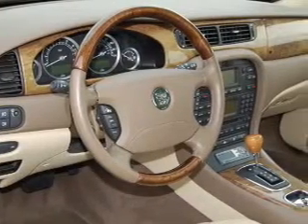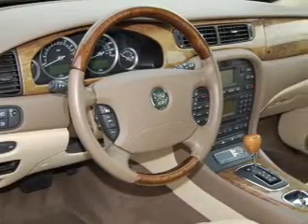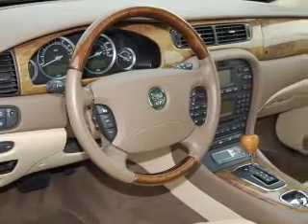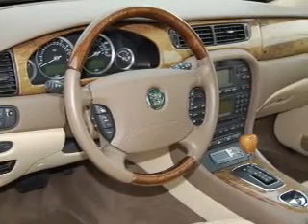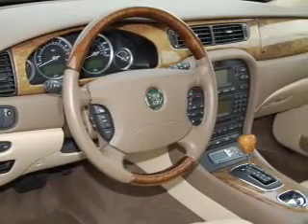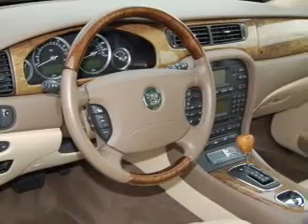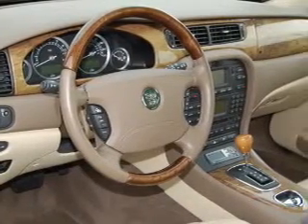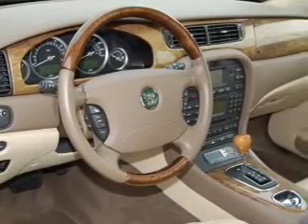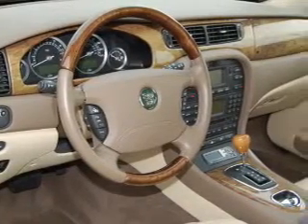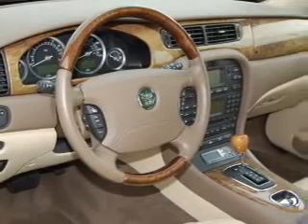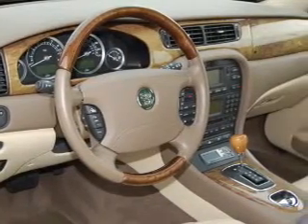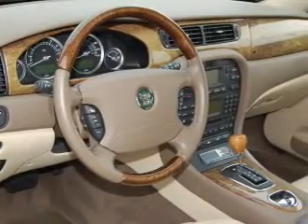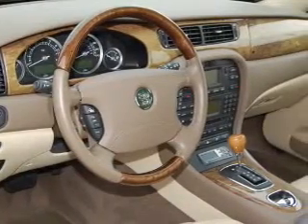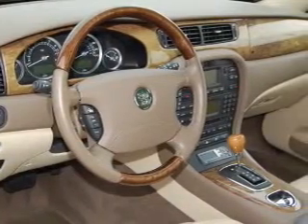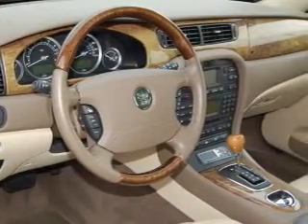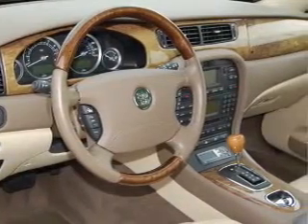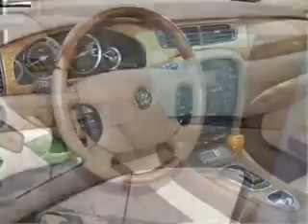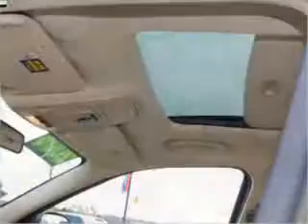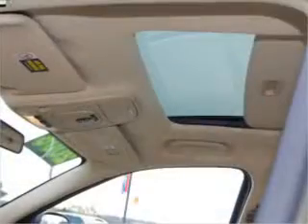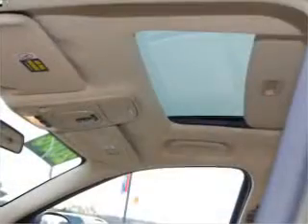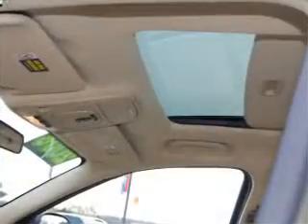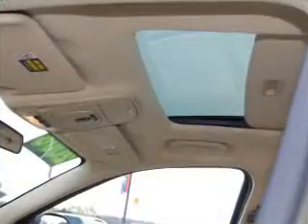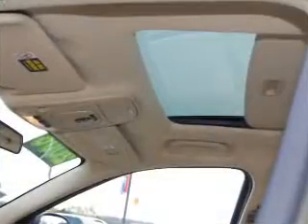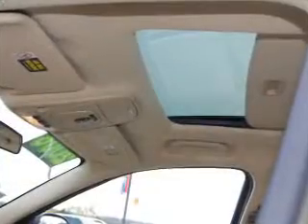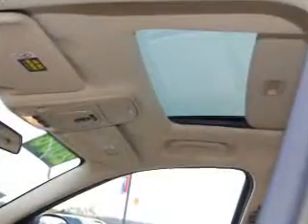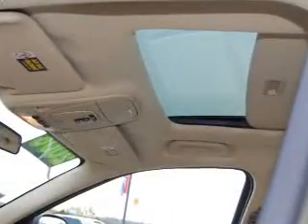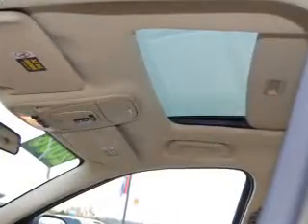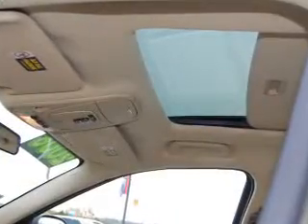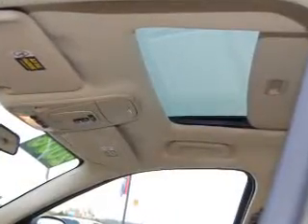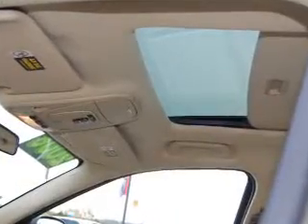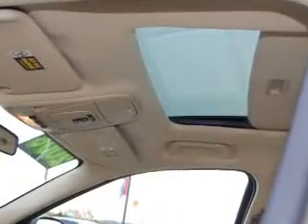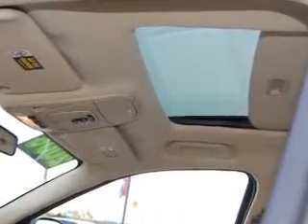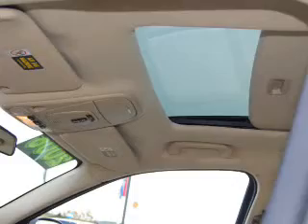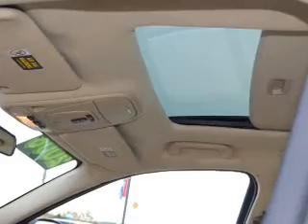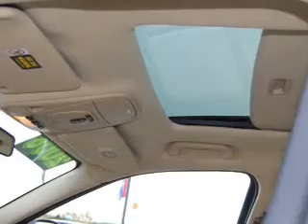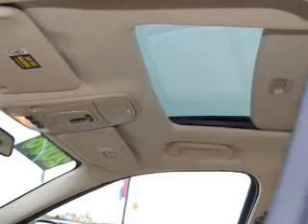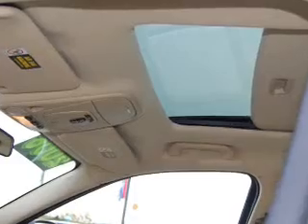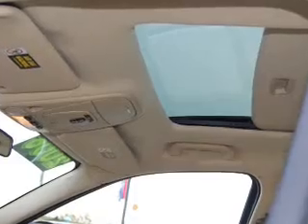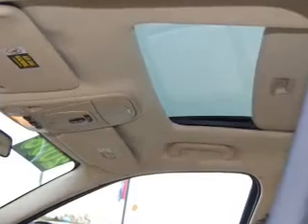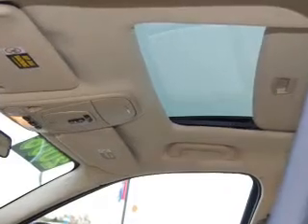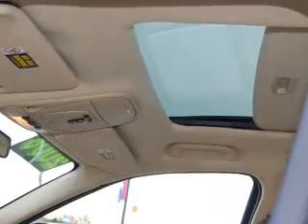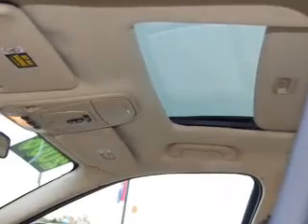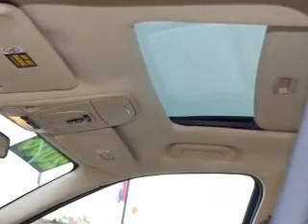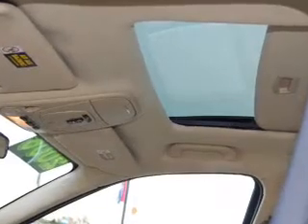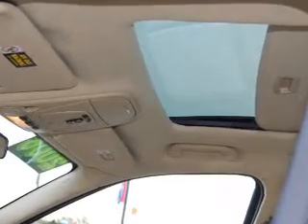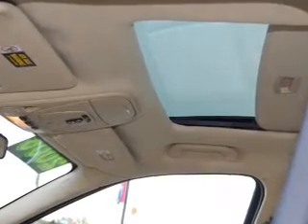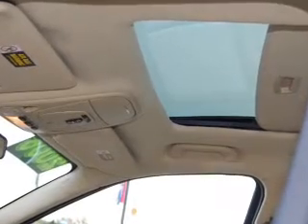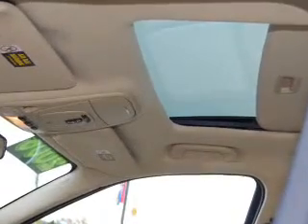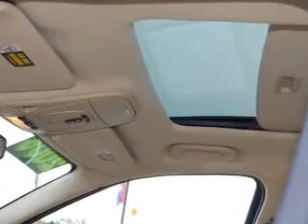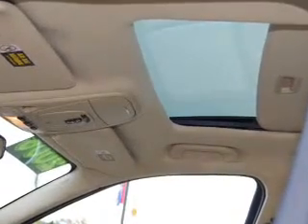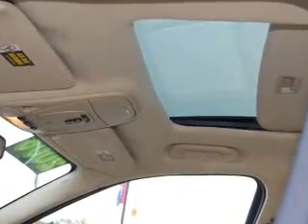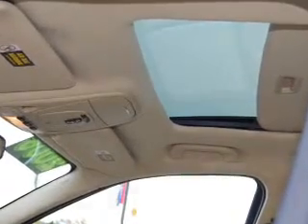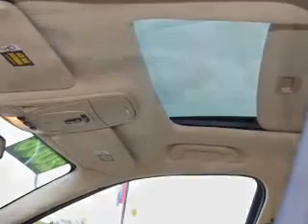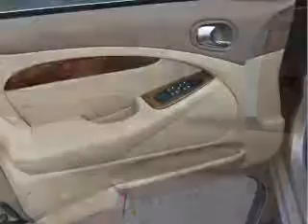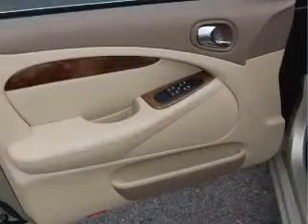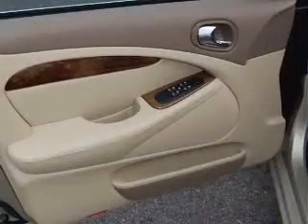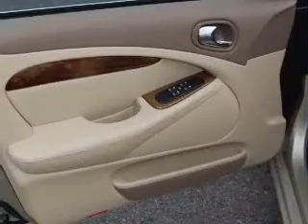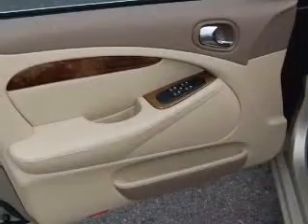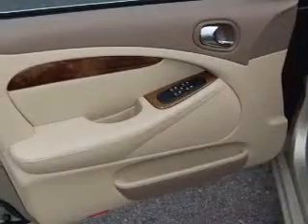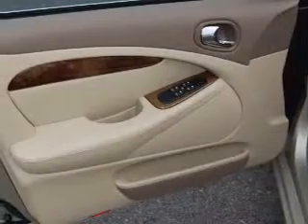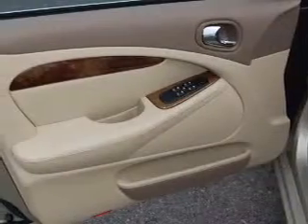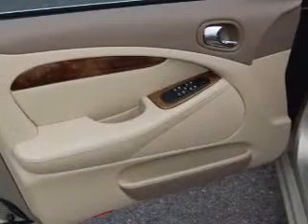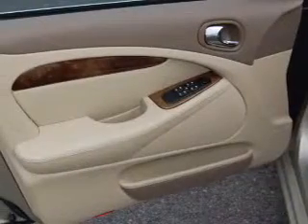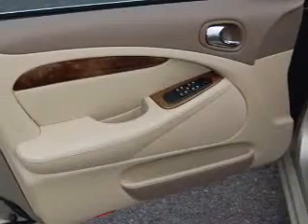Inside, you'll find a trip computer, in-dash single CD player, AM FM stereo and more.